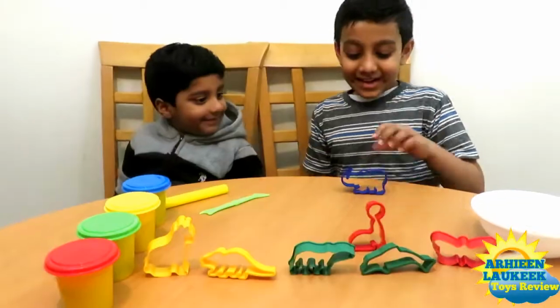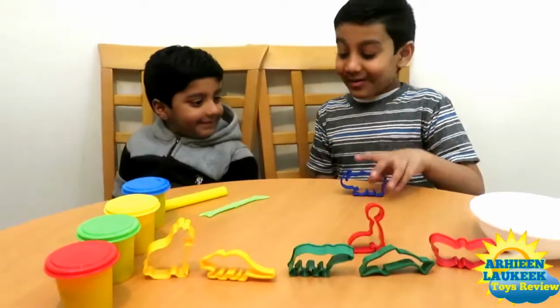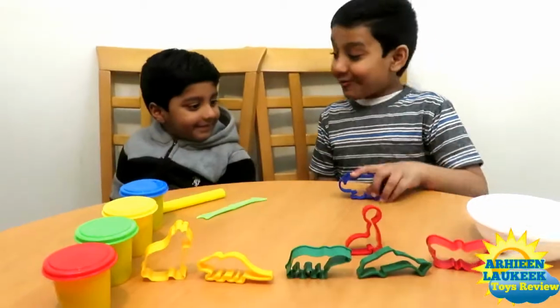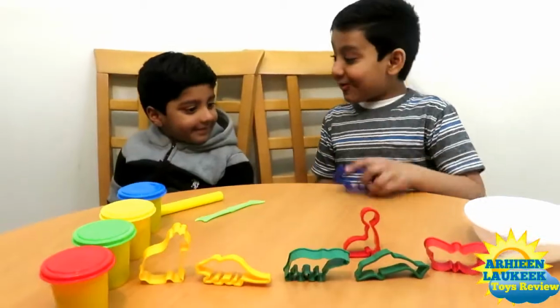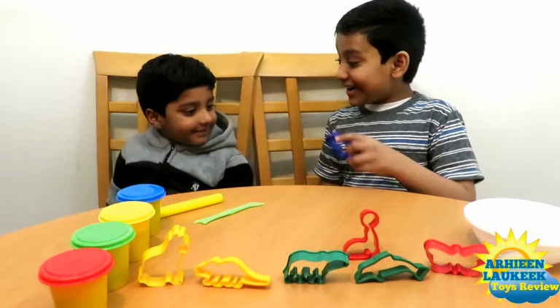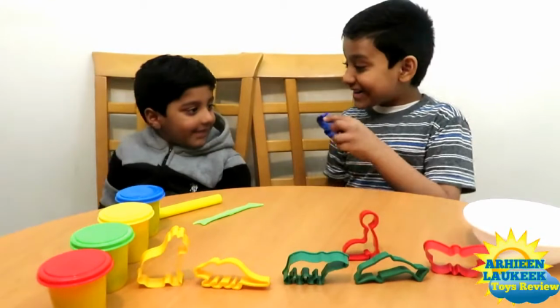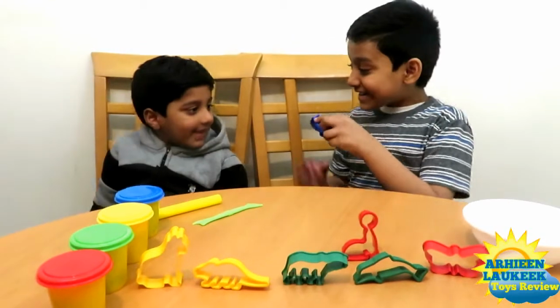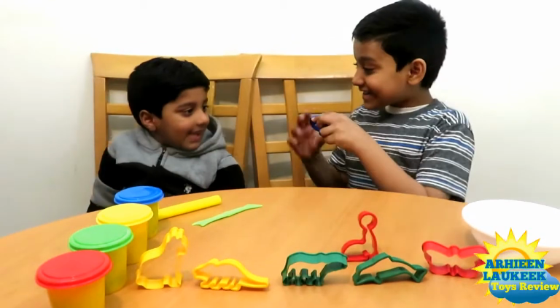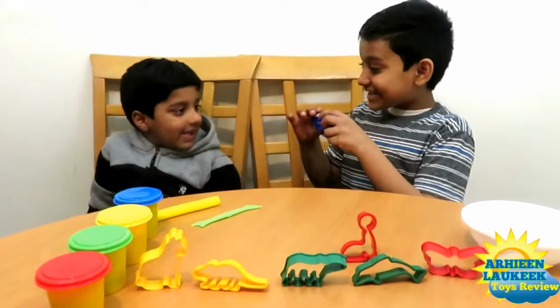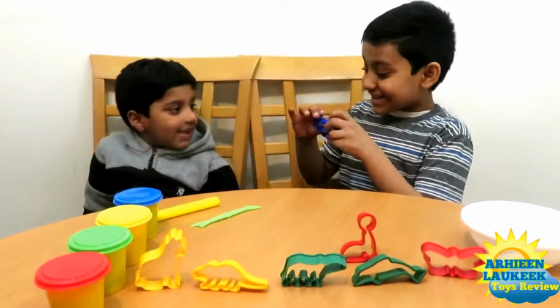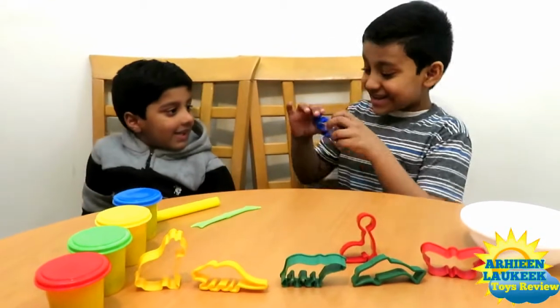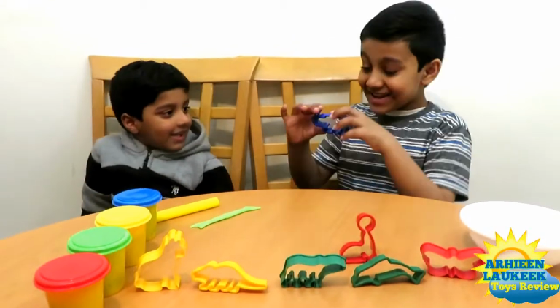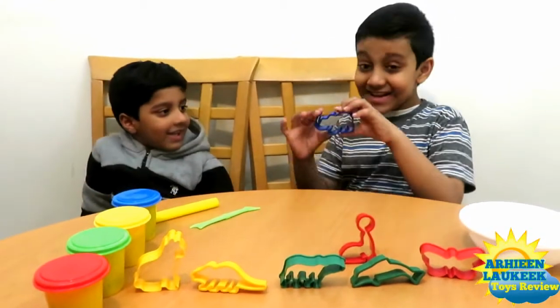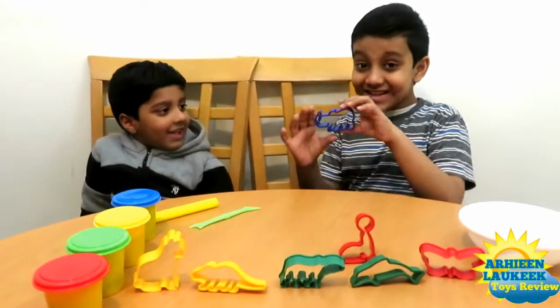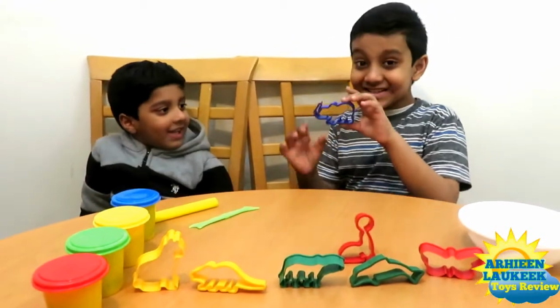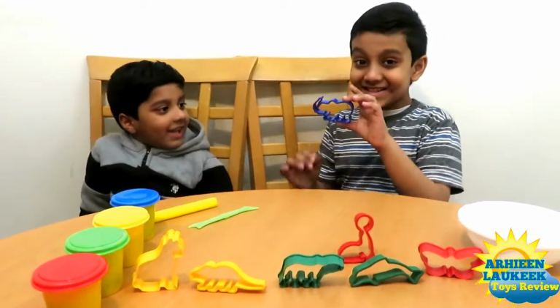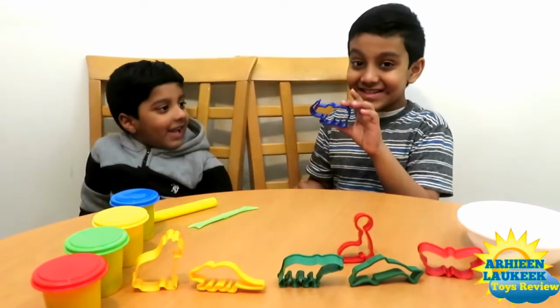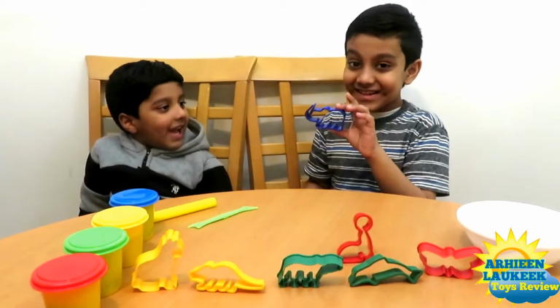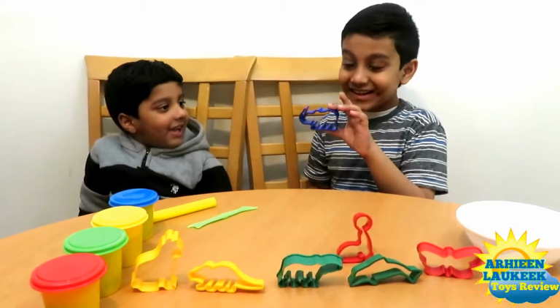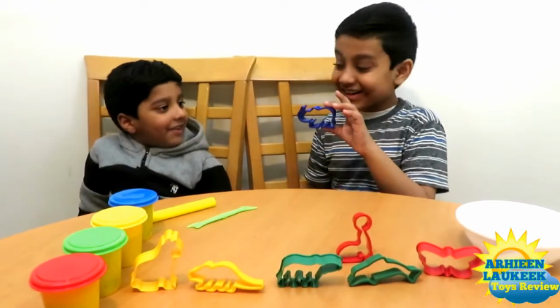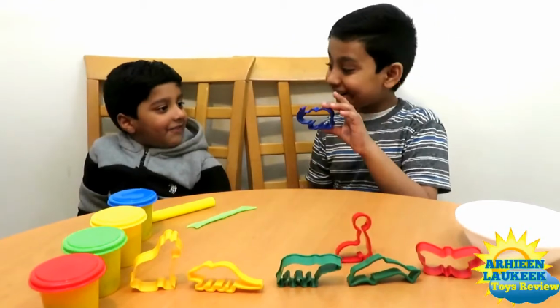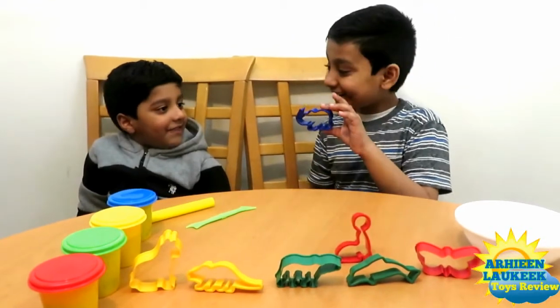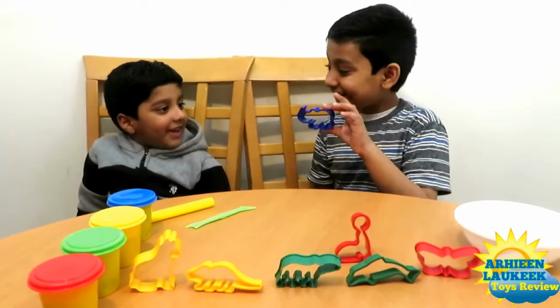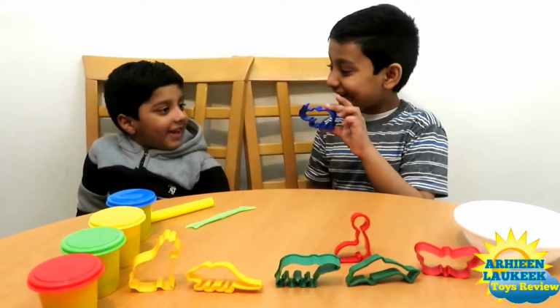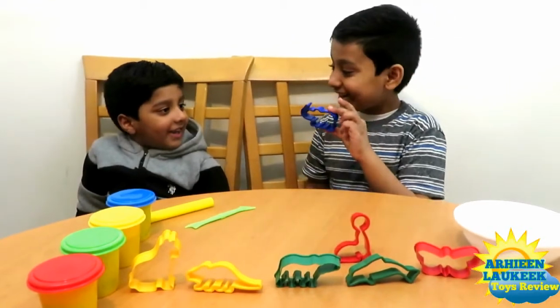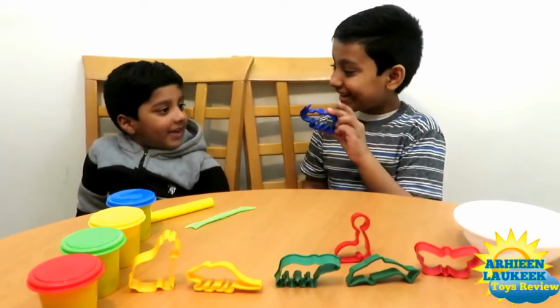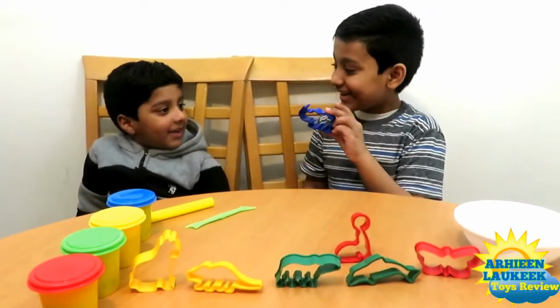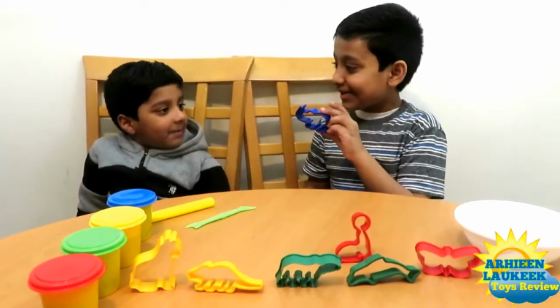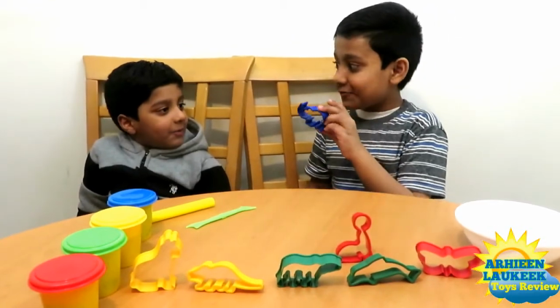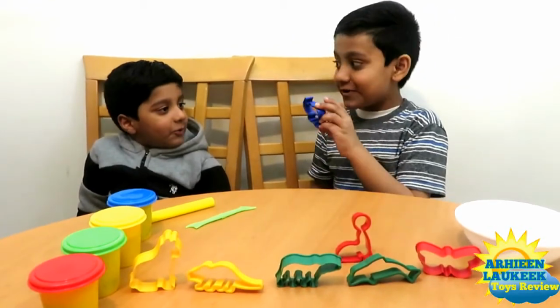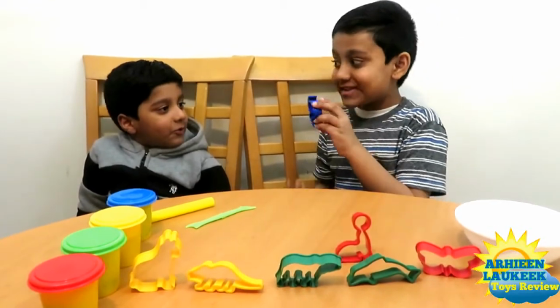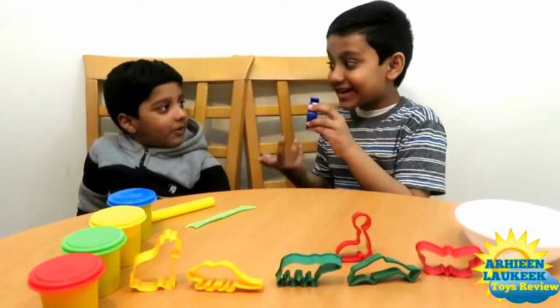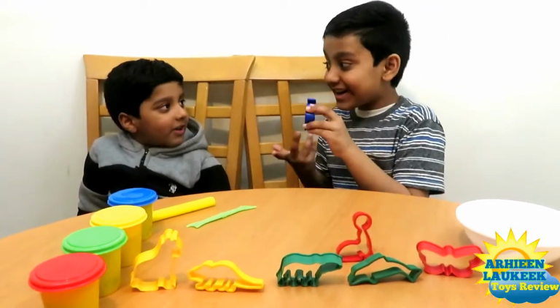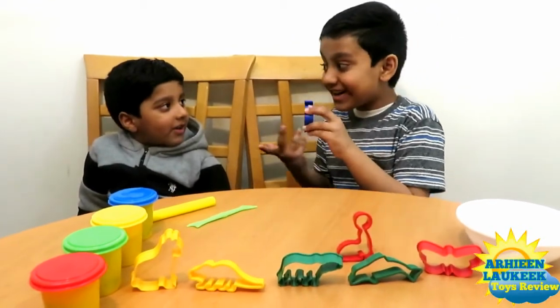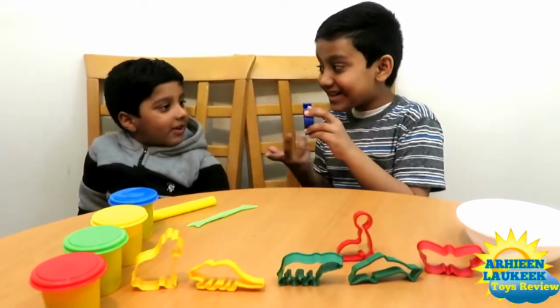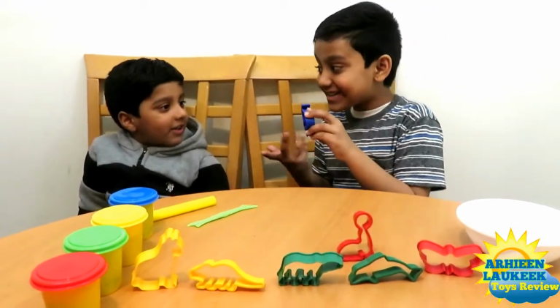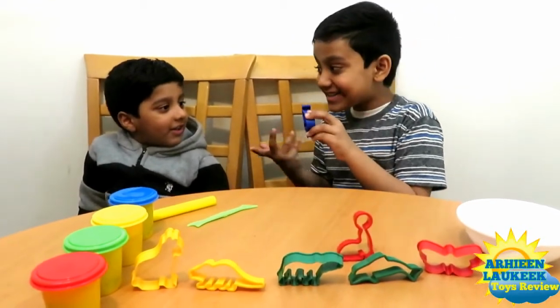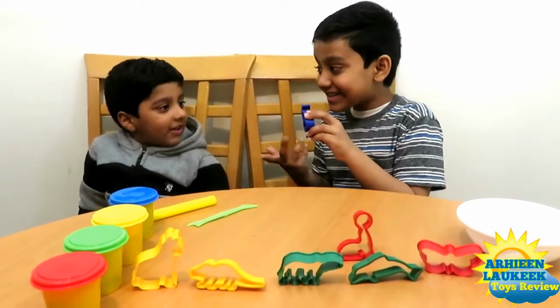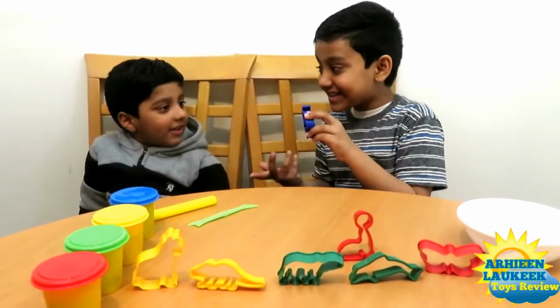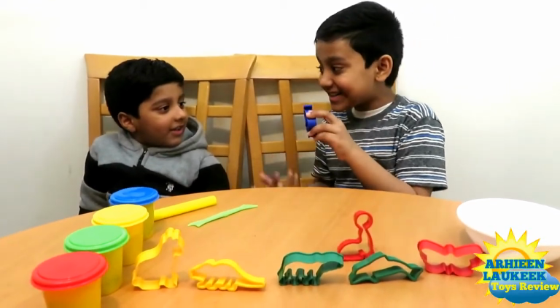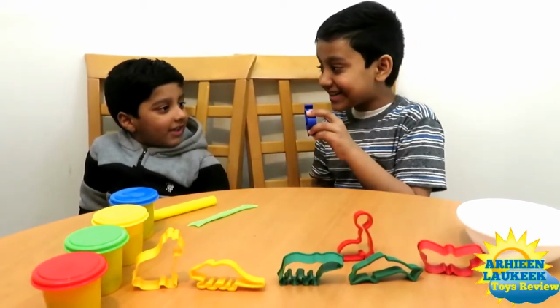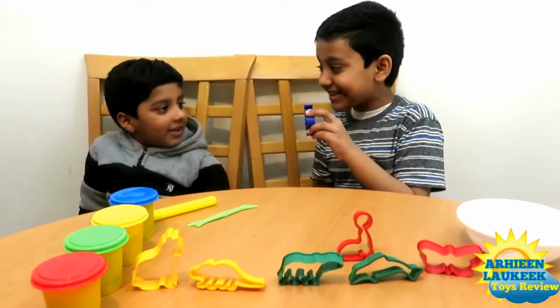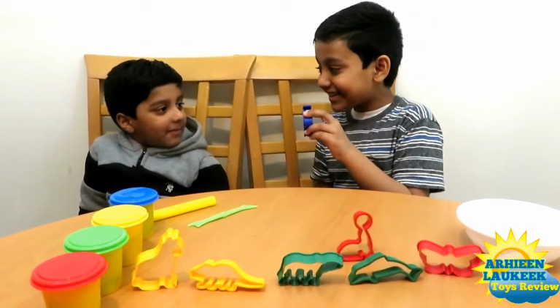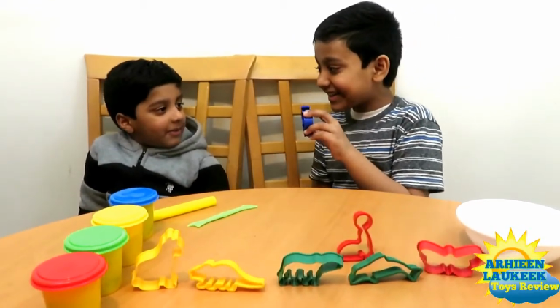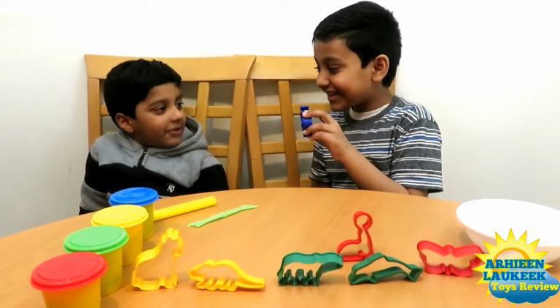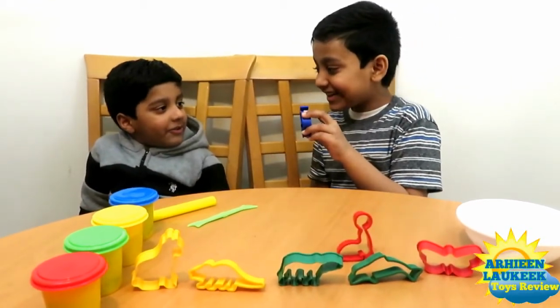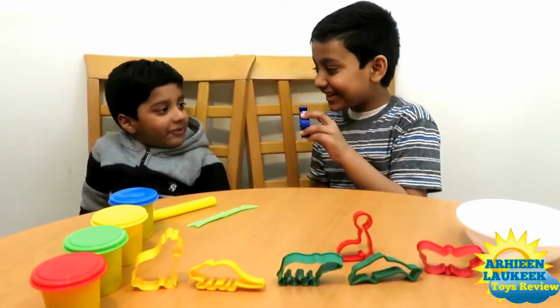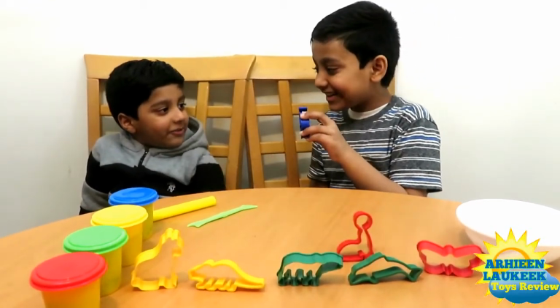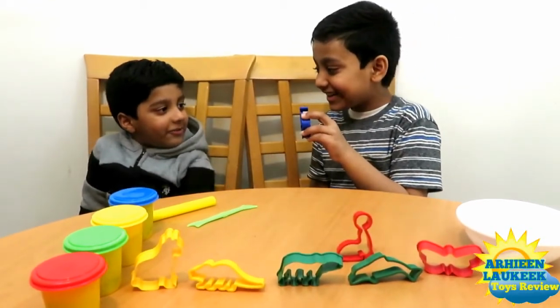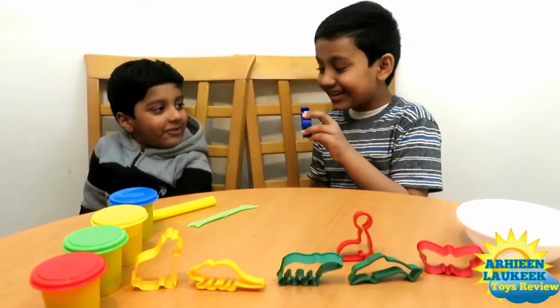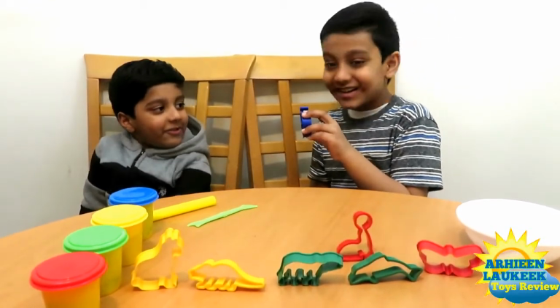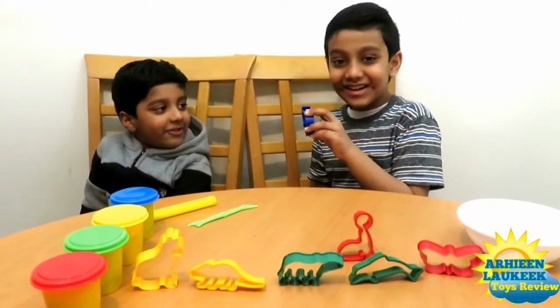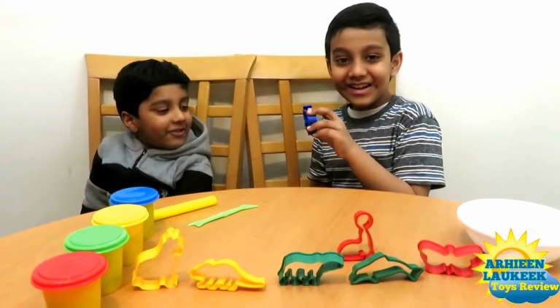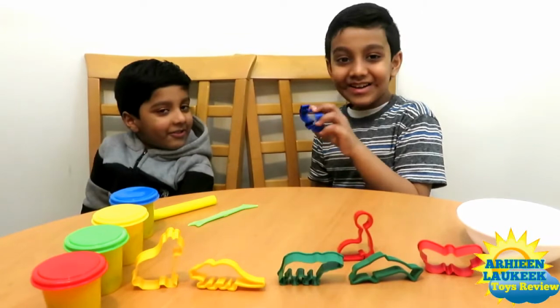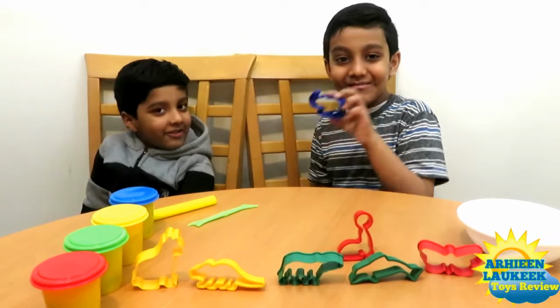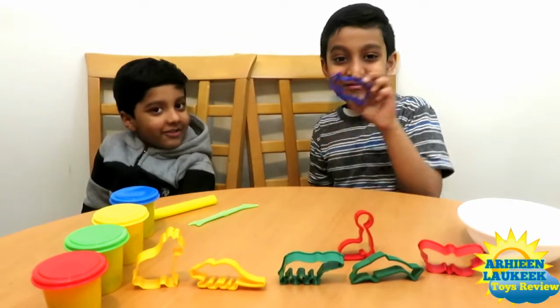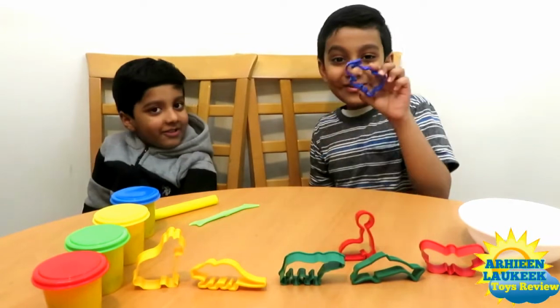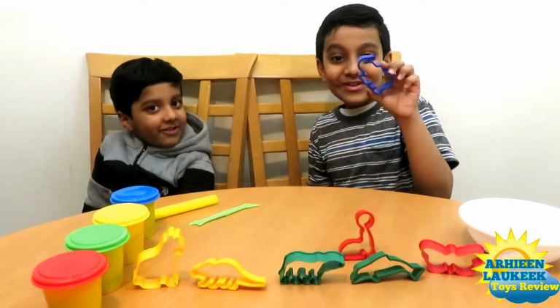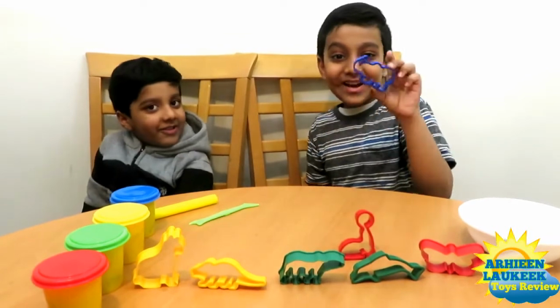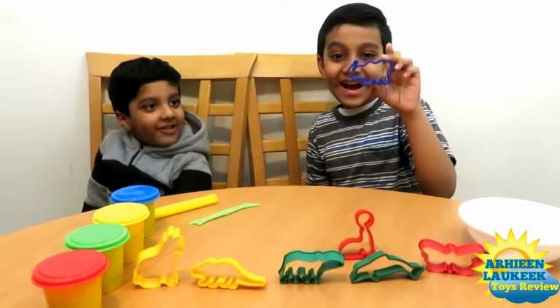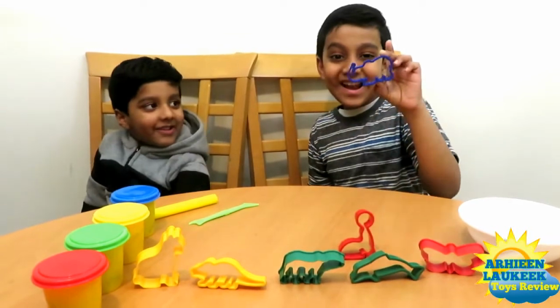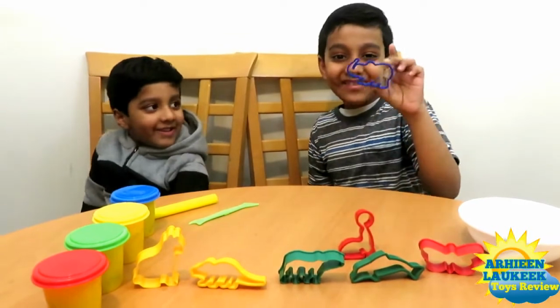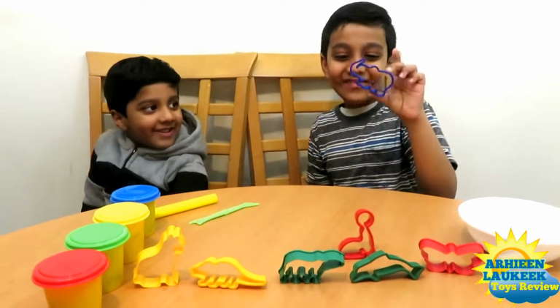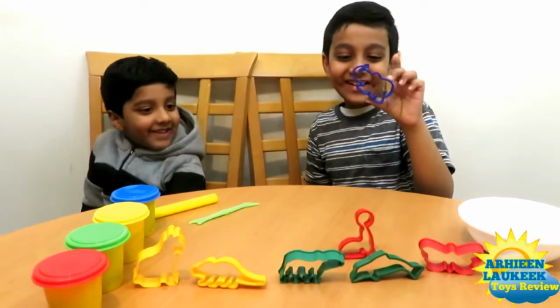What is this? Elephant. Which color is it? Blue. Blue elephant.